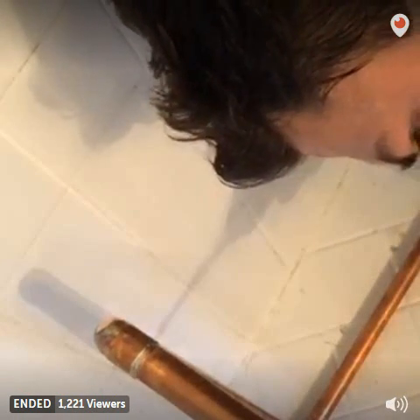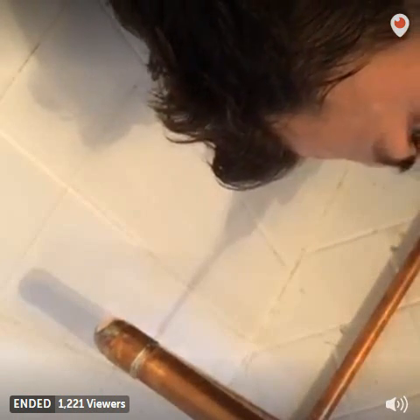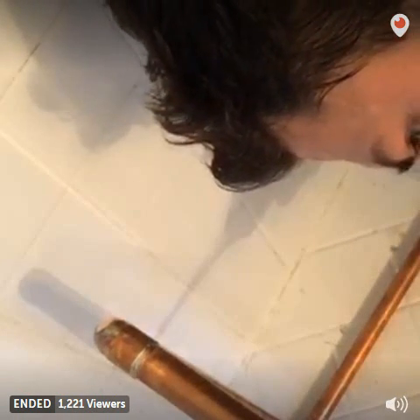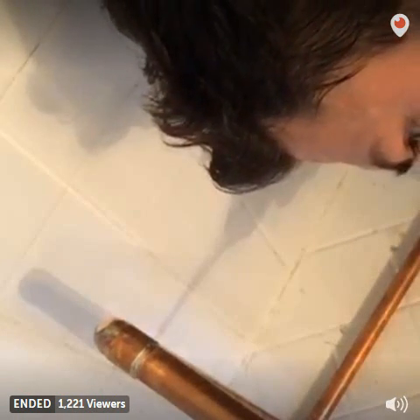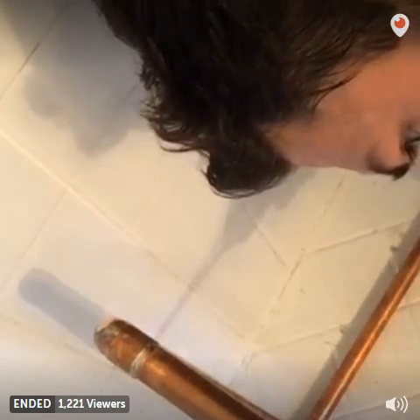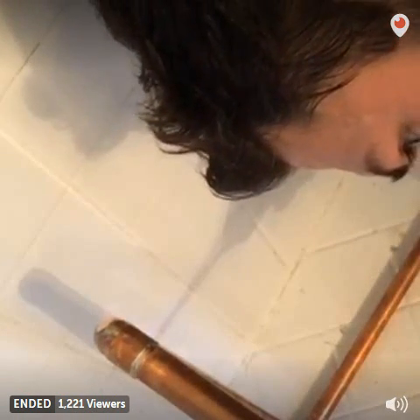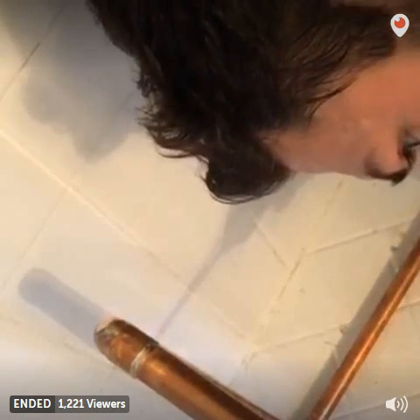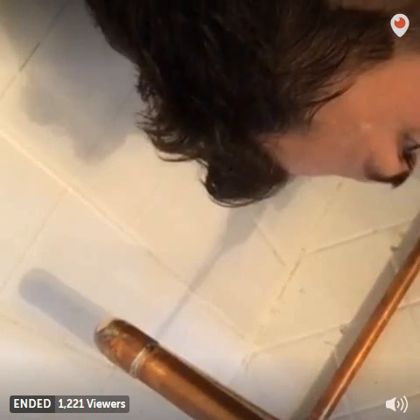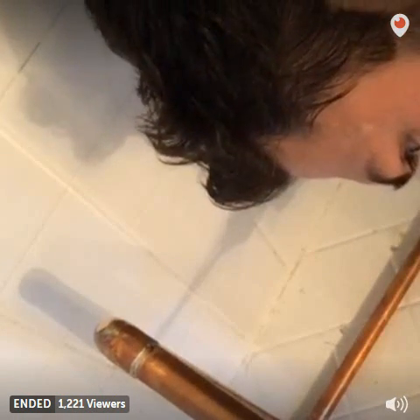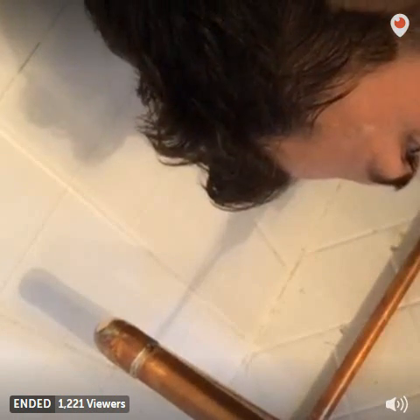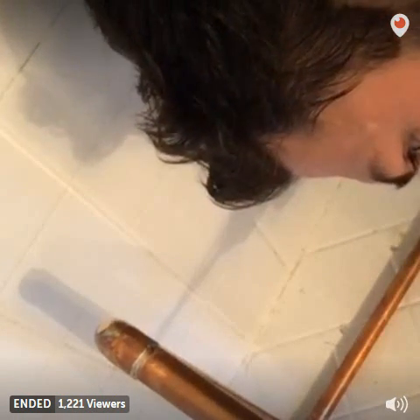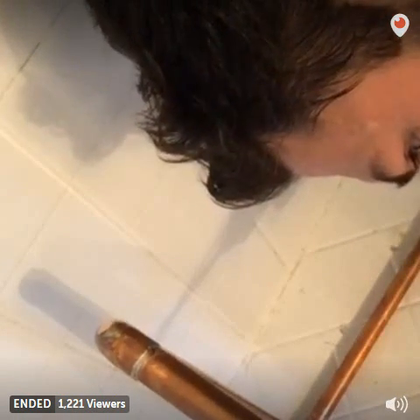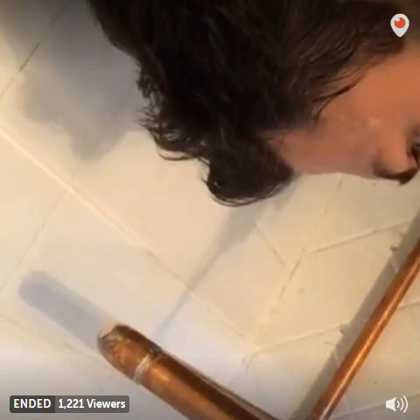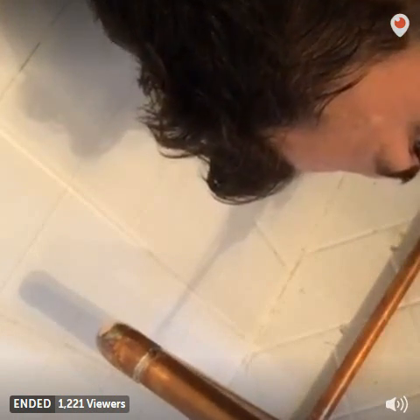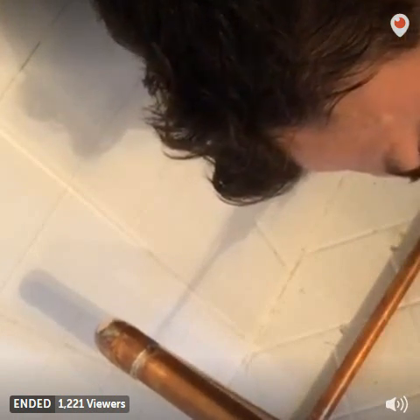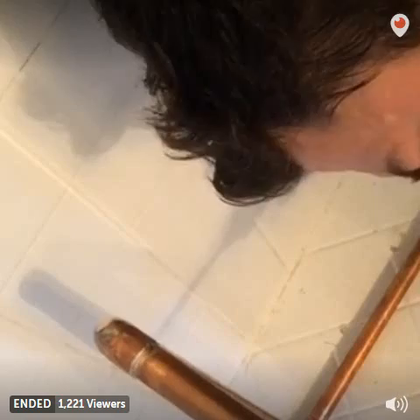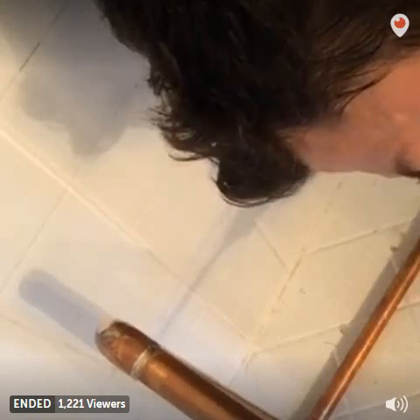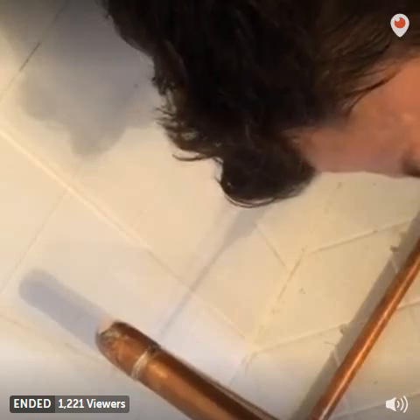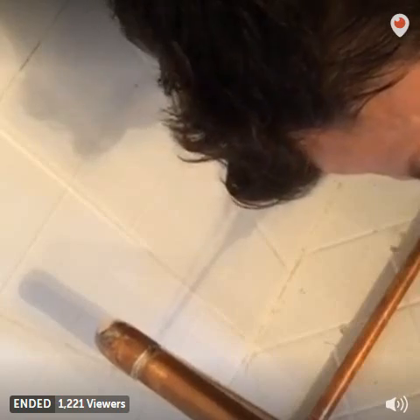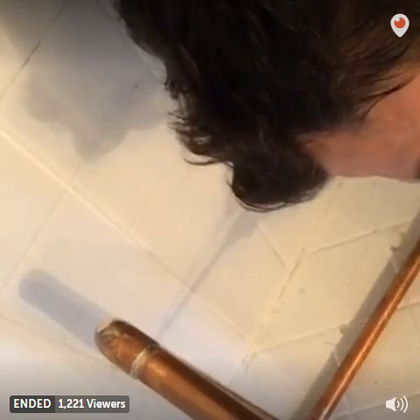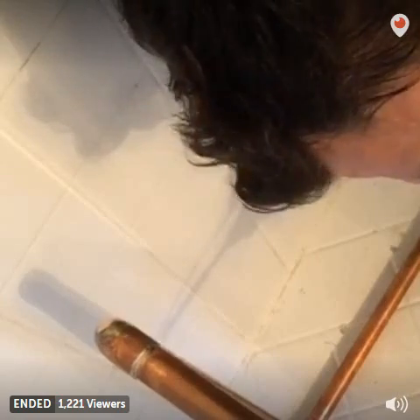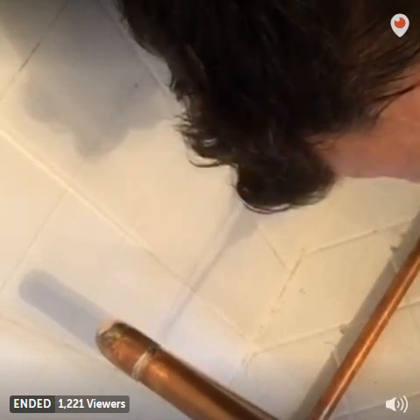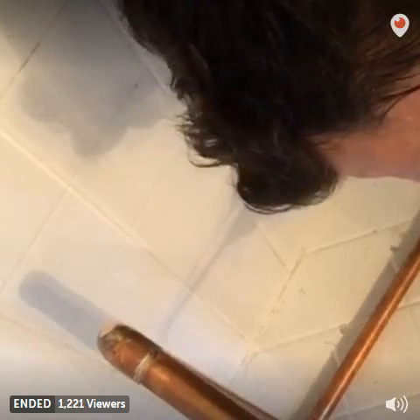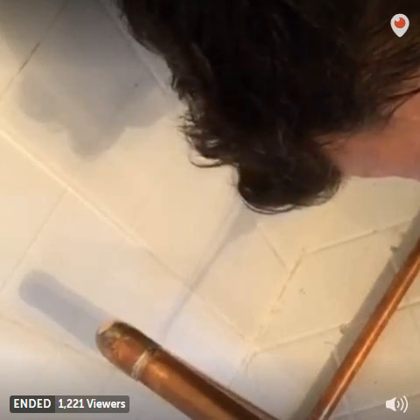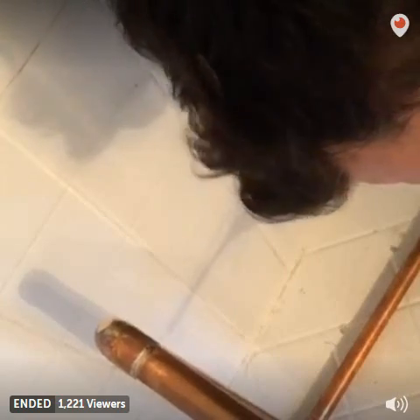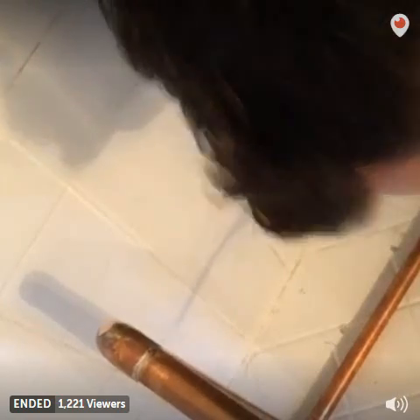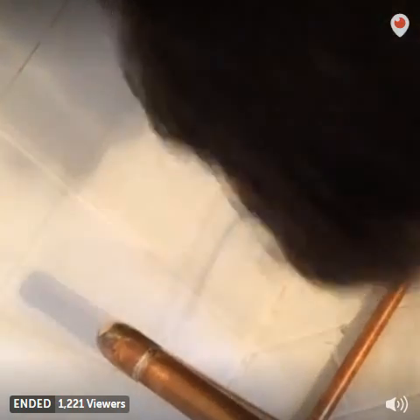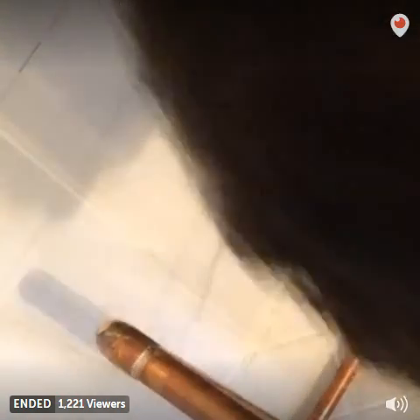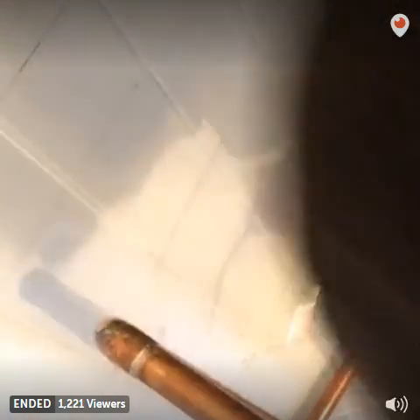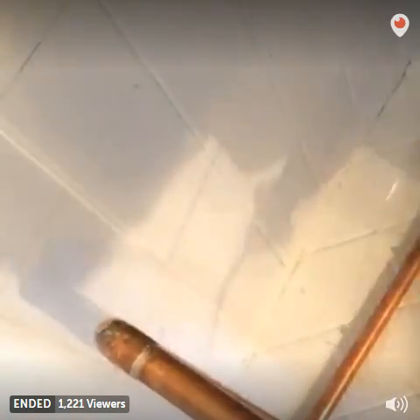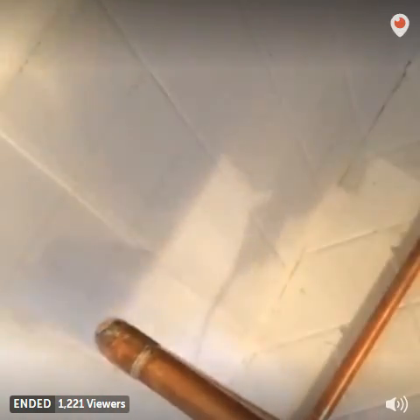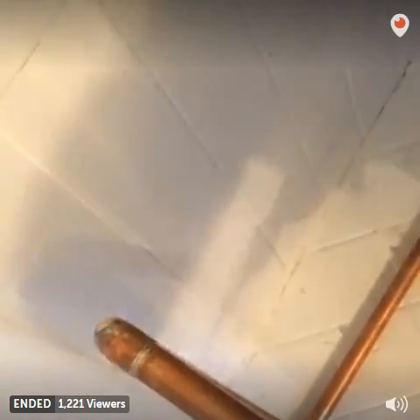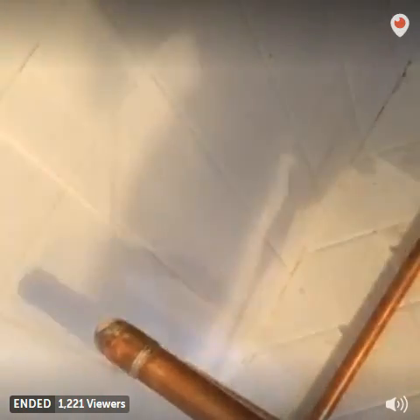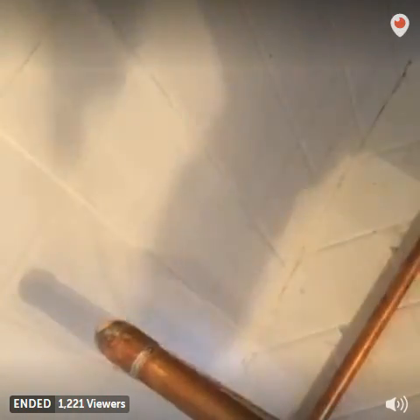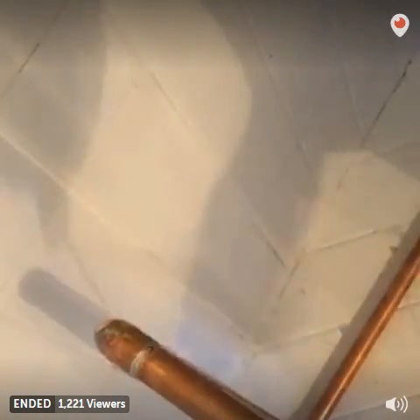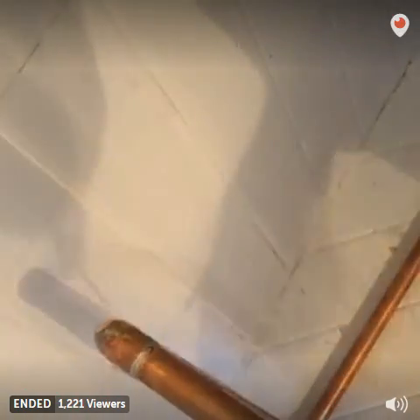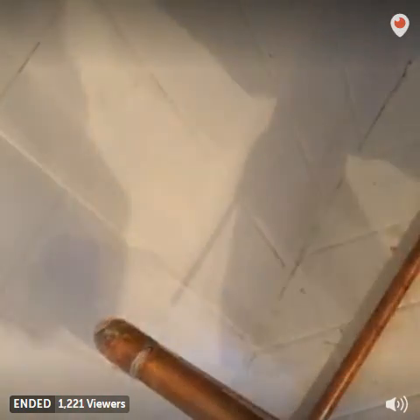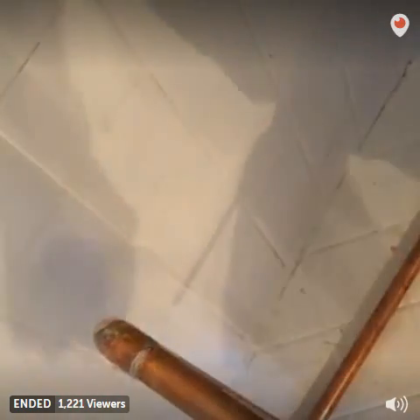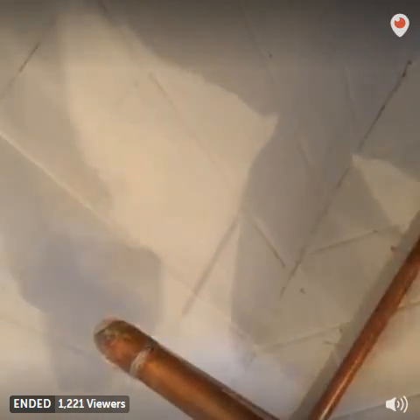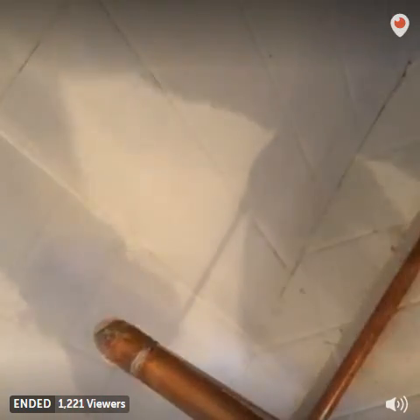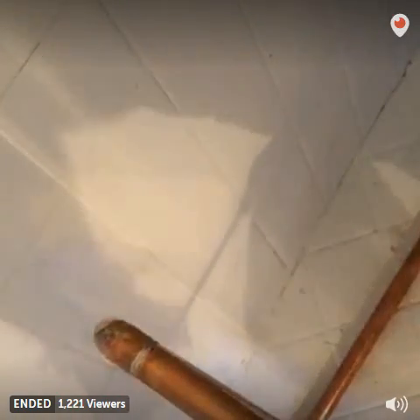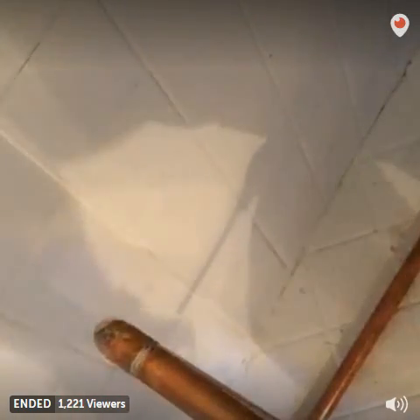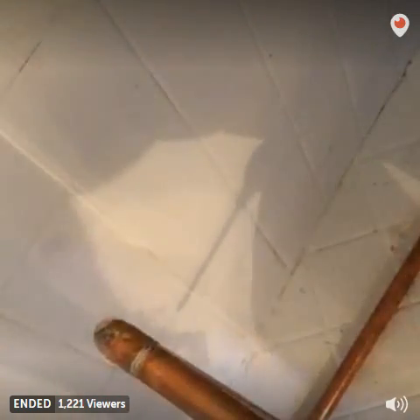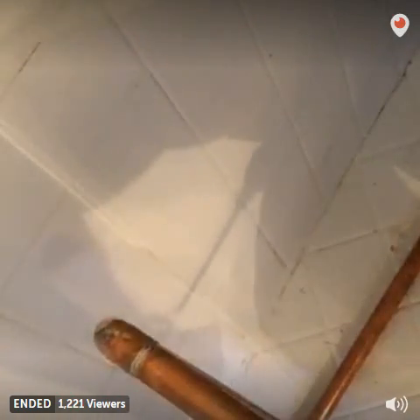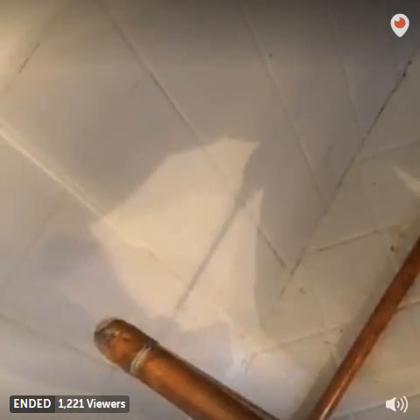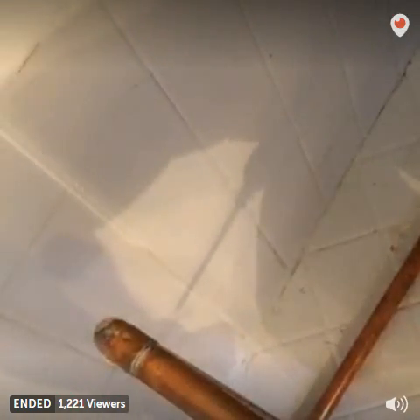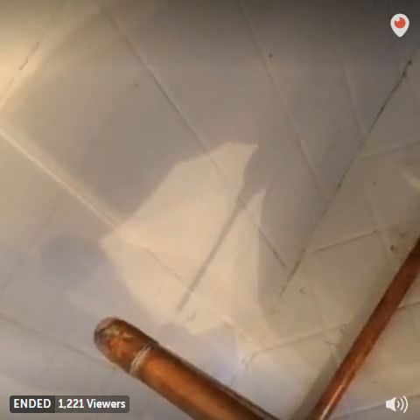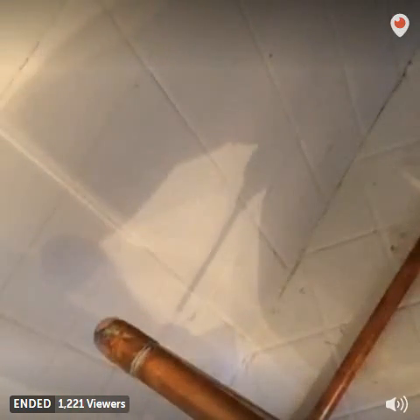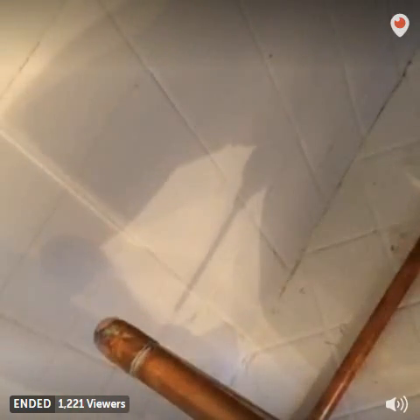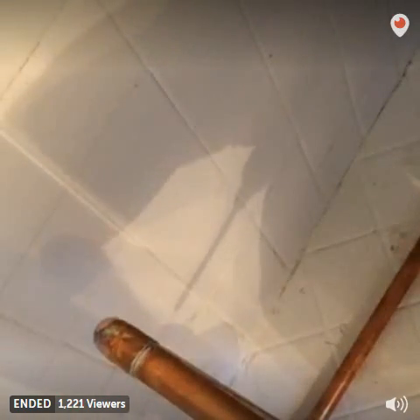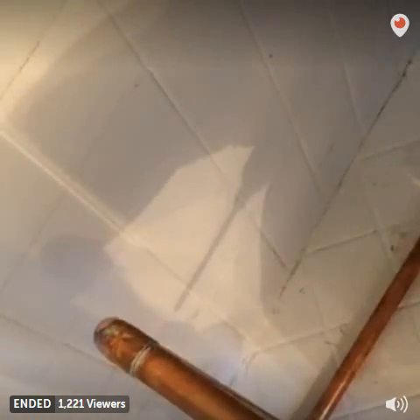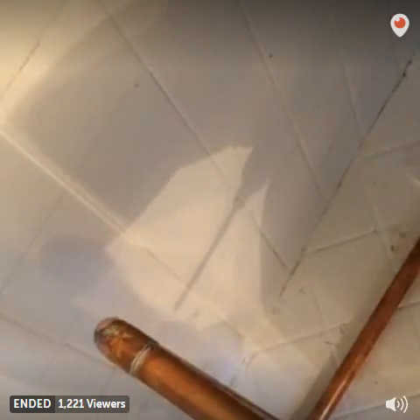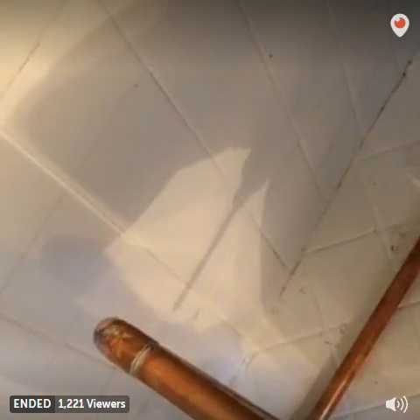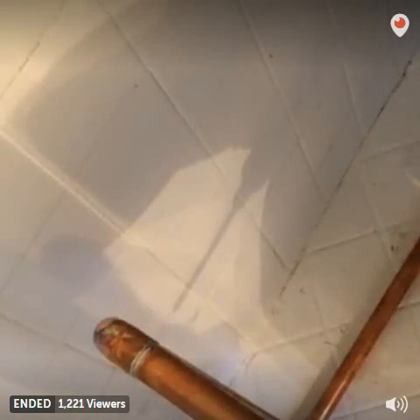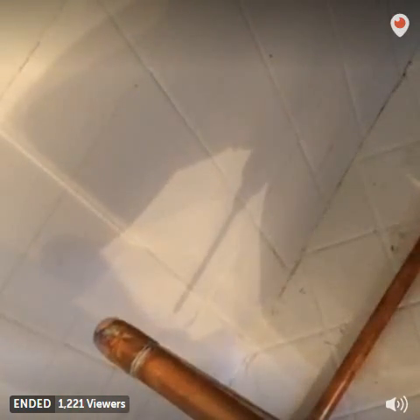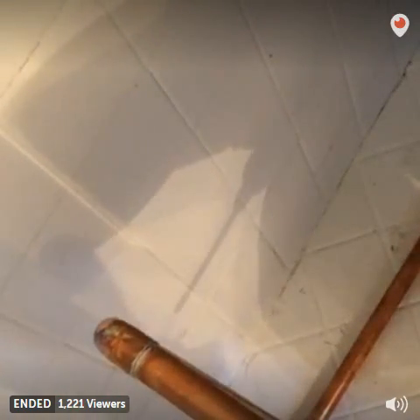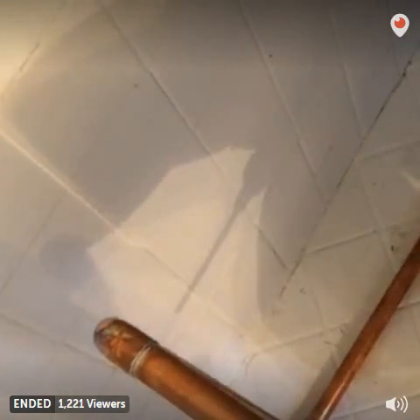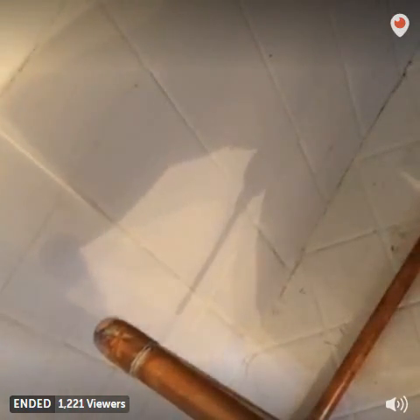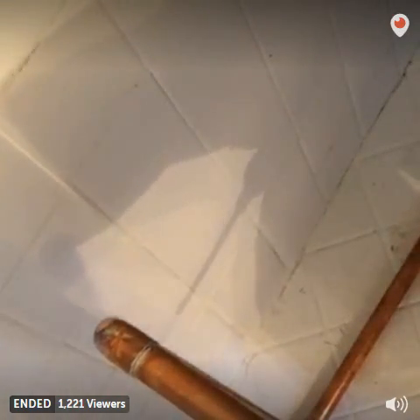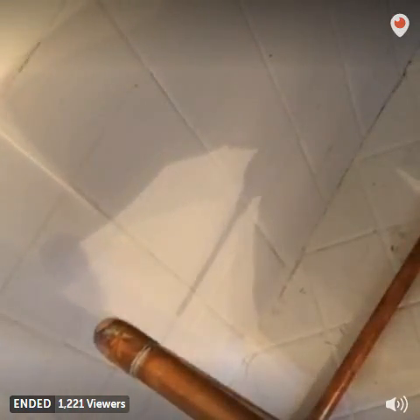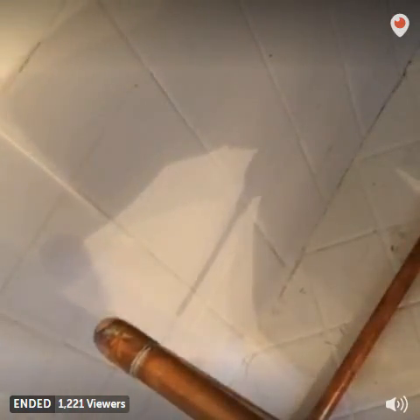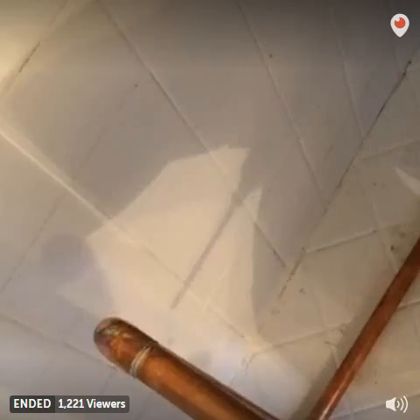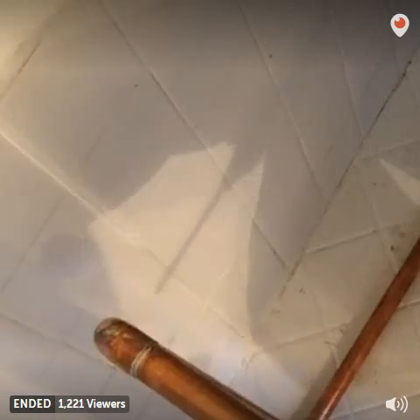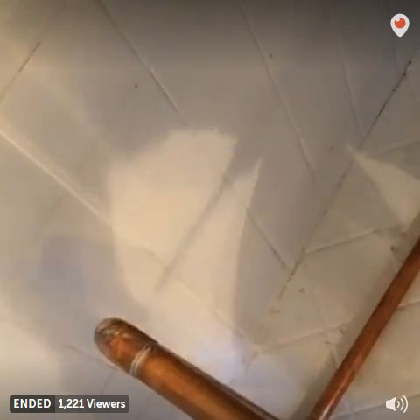I am in a tight spot — it's not a very big shower, but it's okay. Make it work — that's the mantra, right? Make it work.